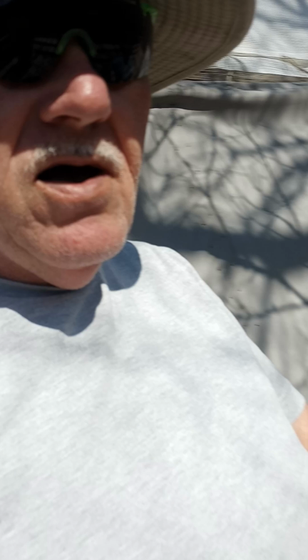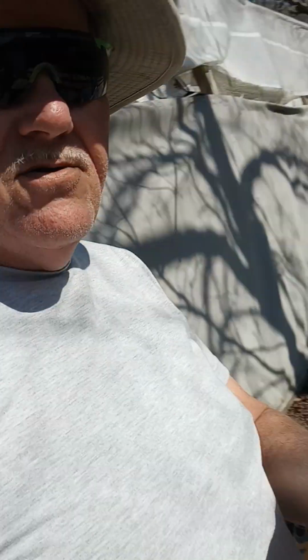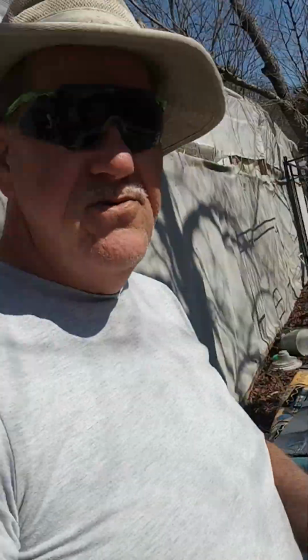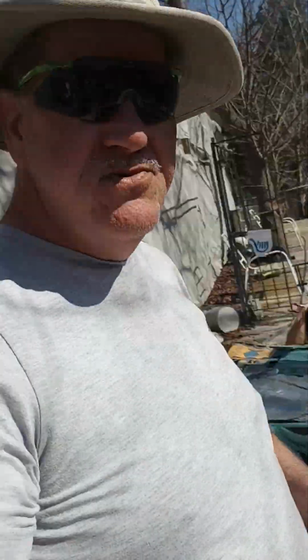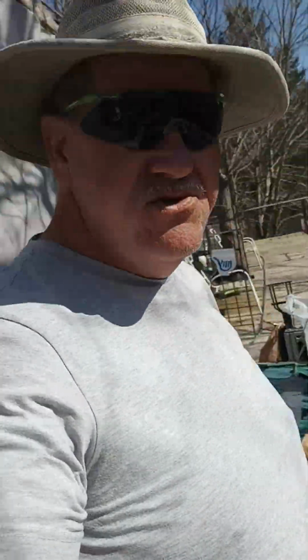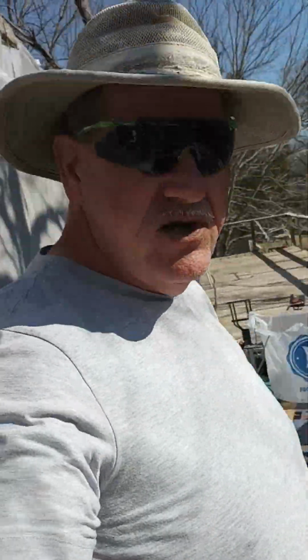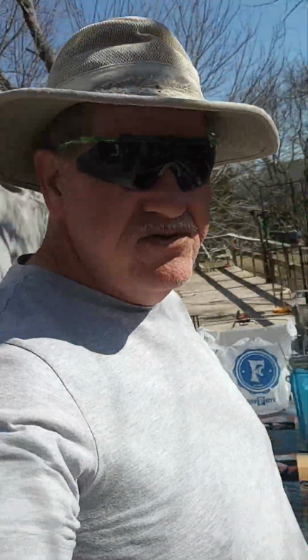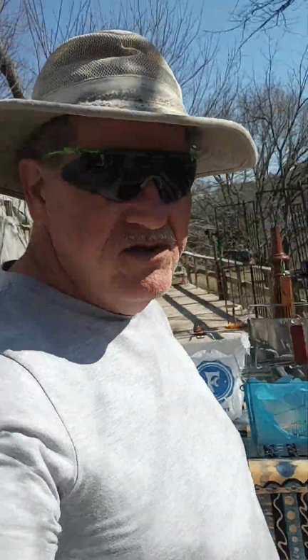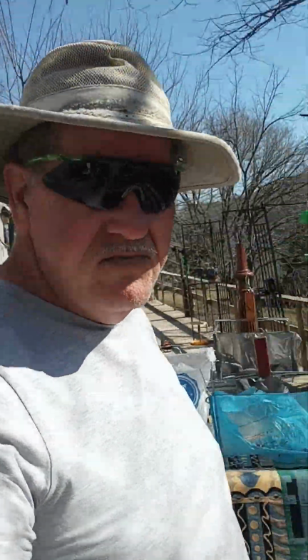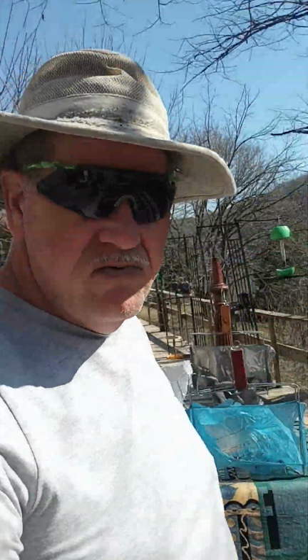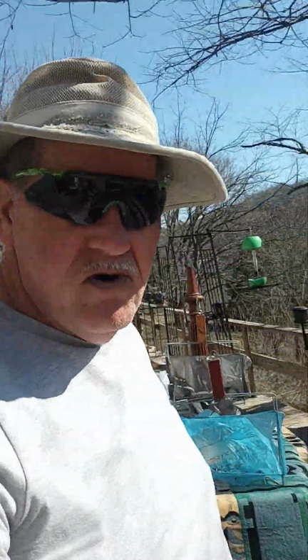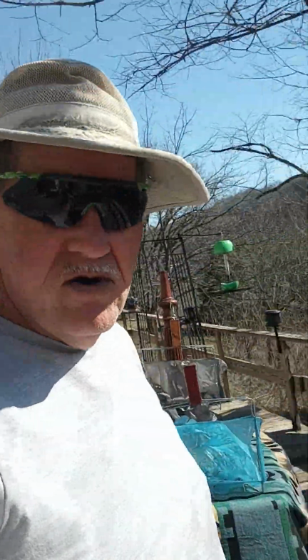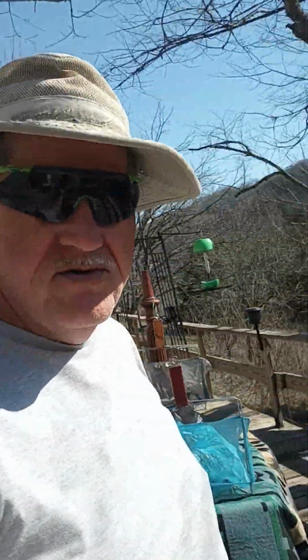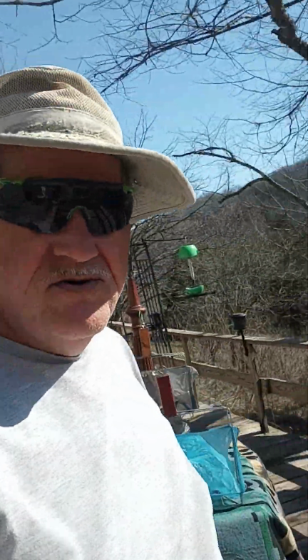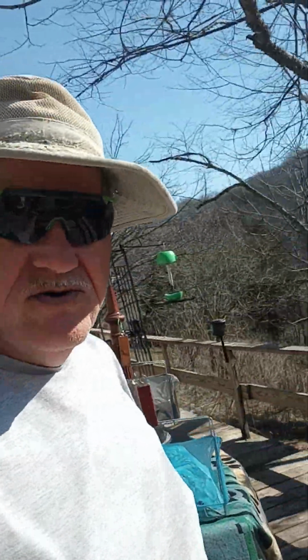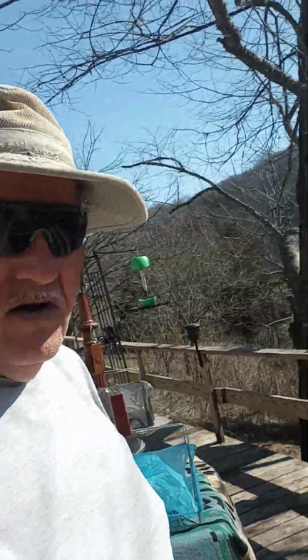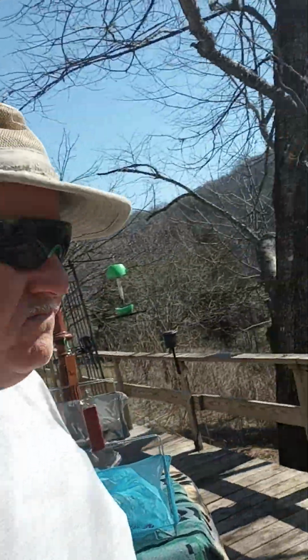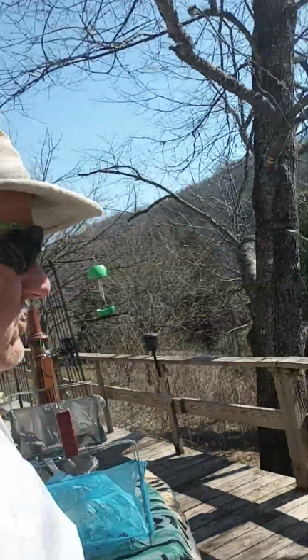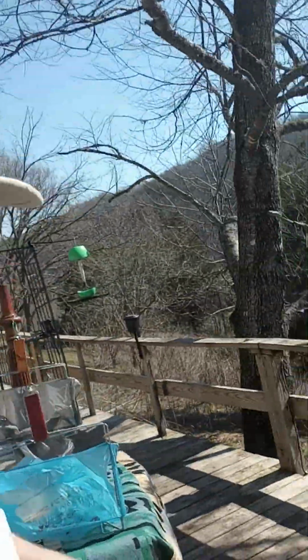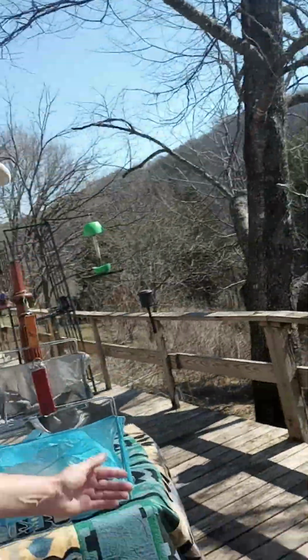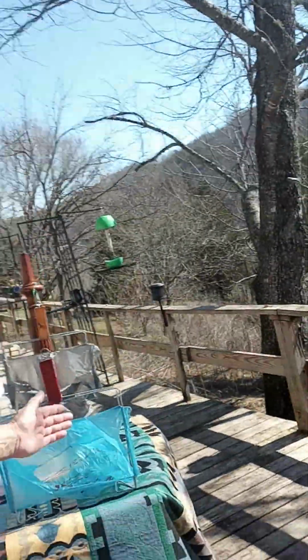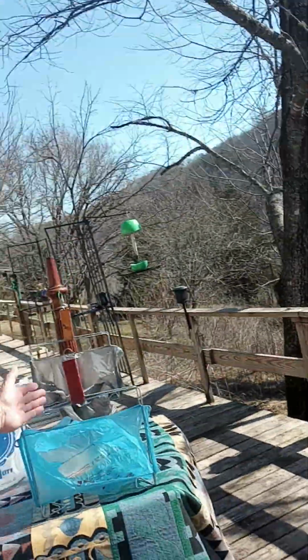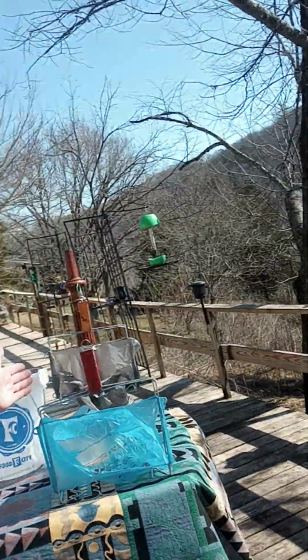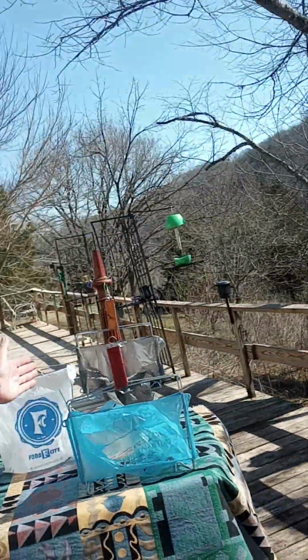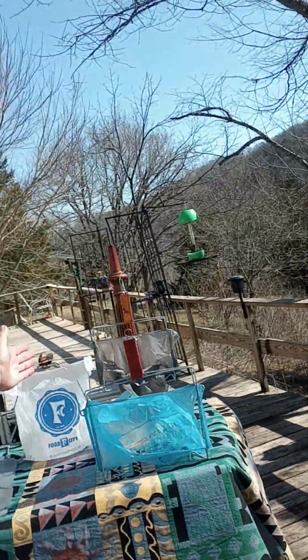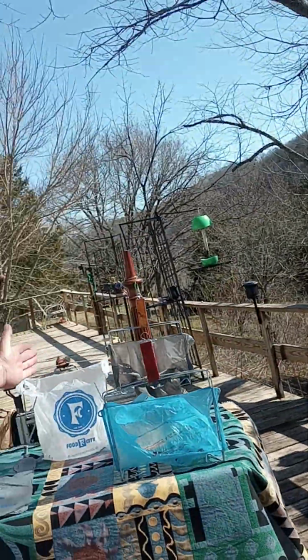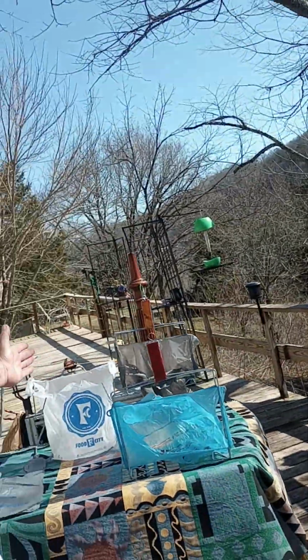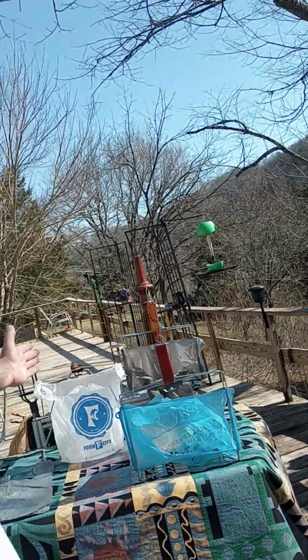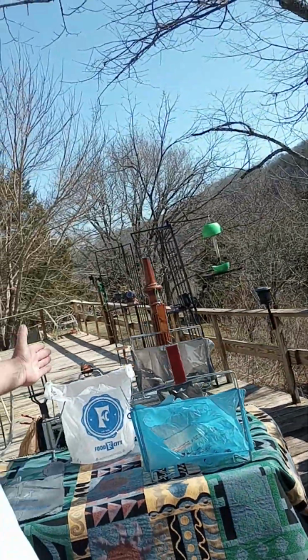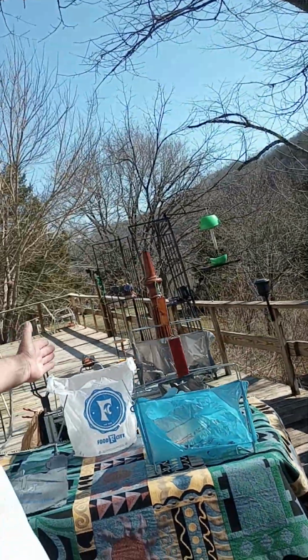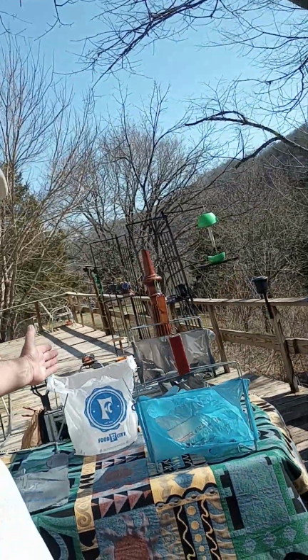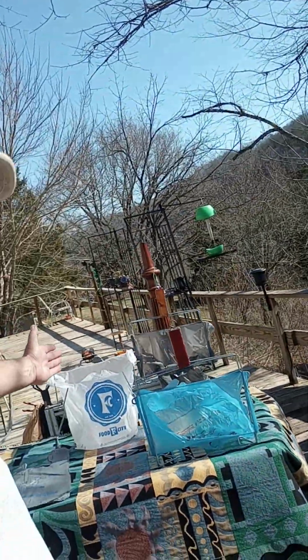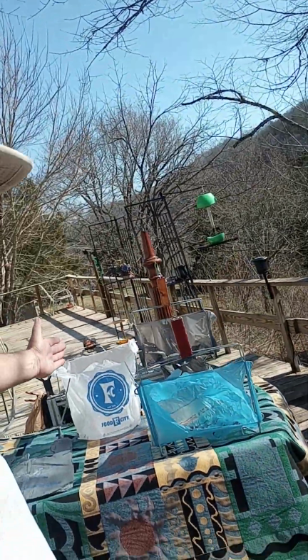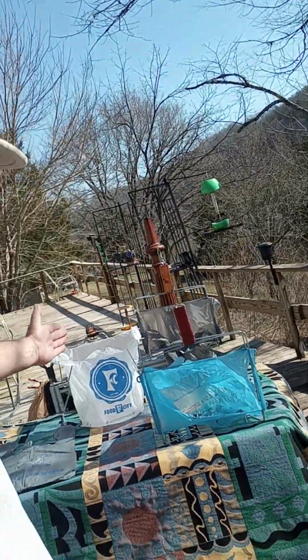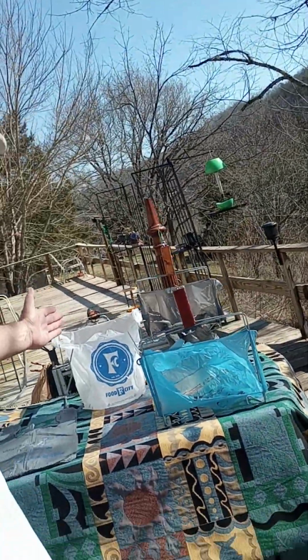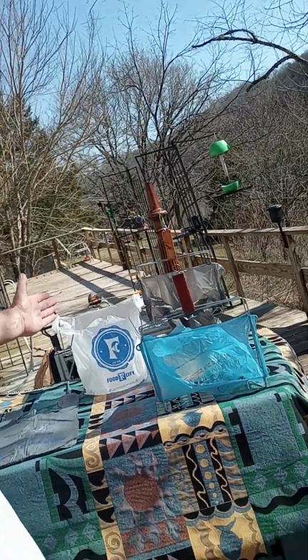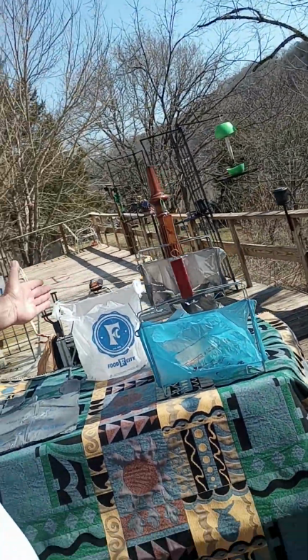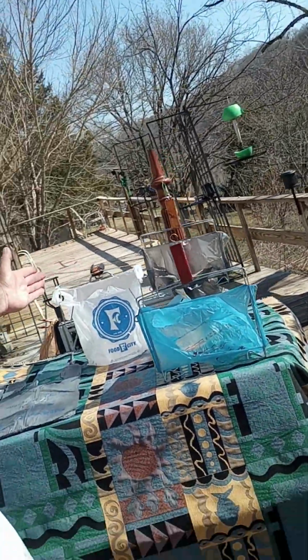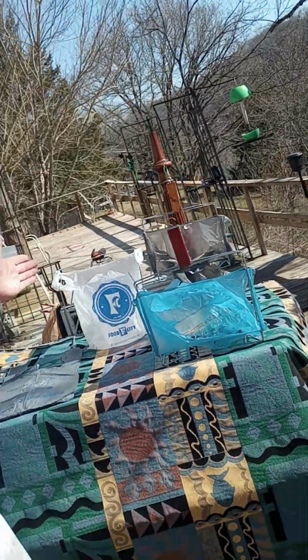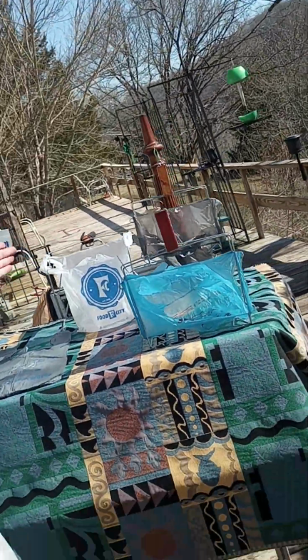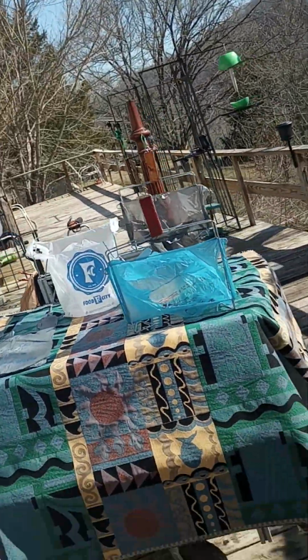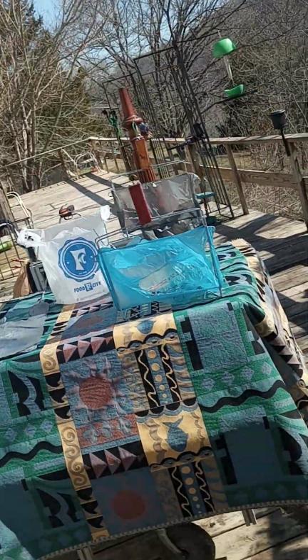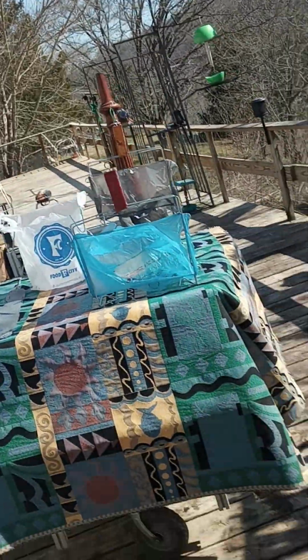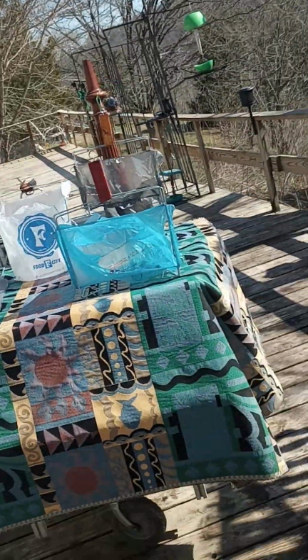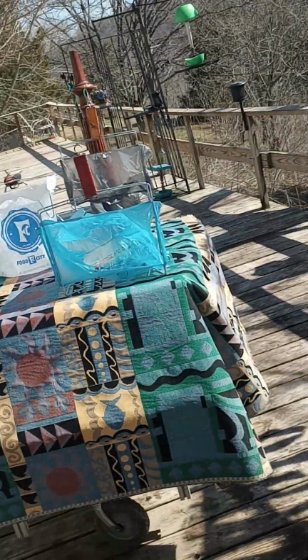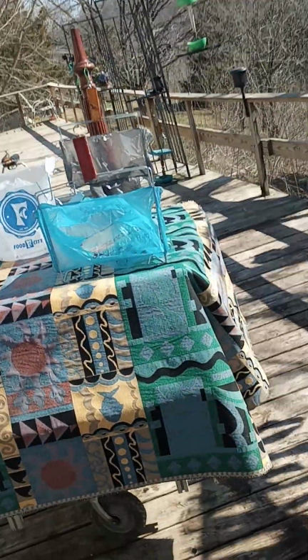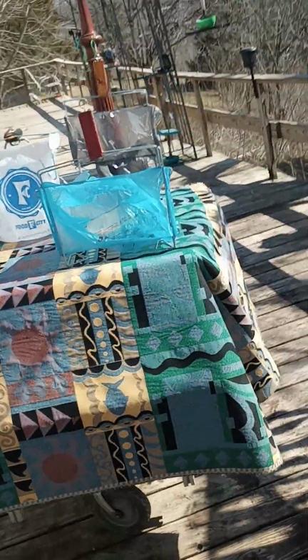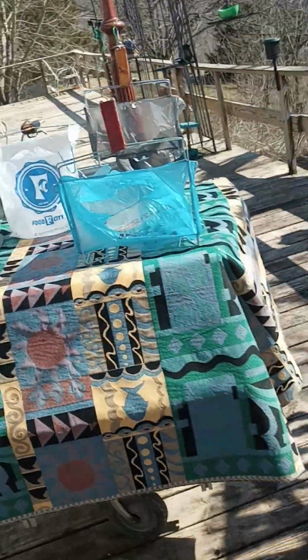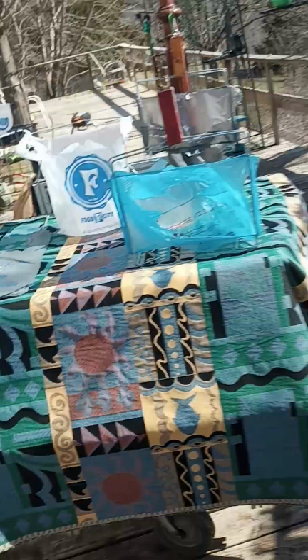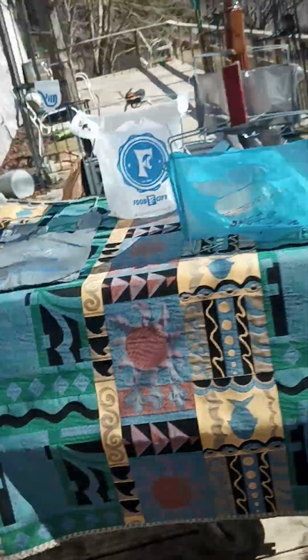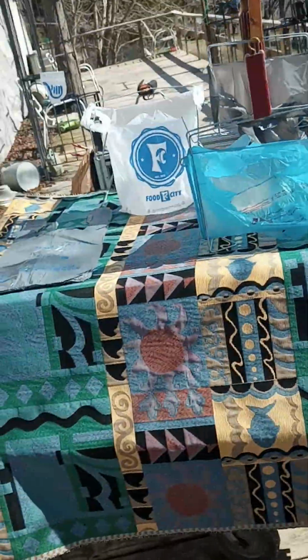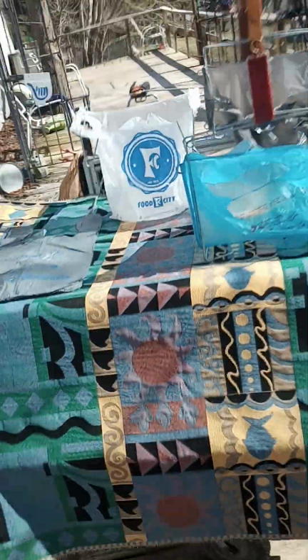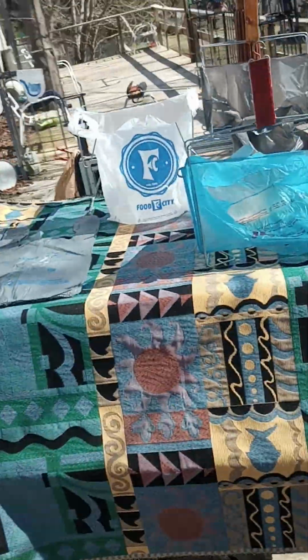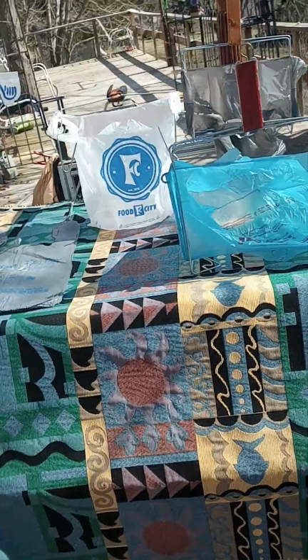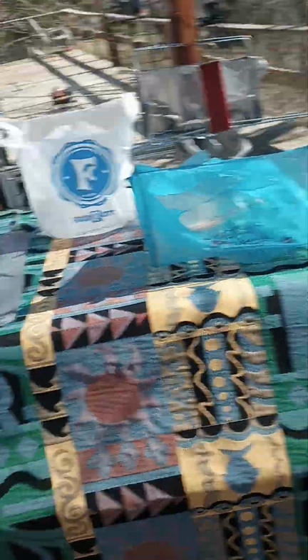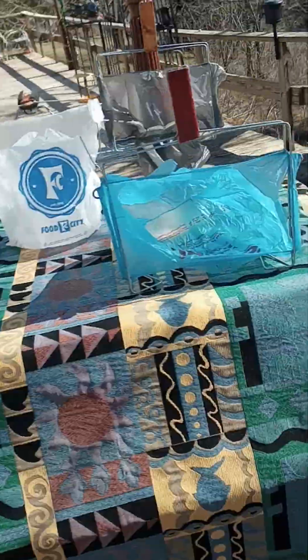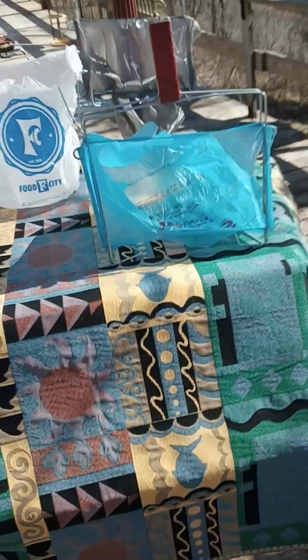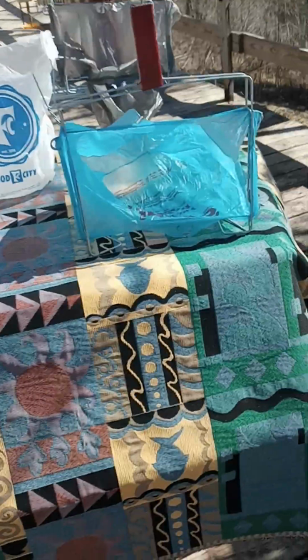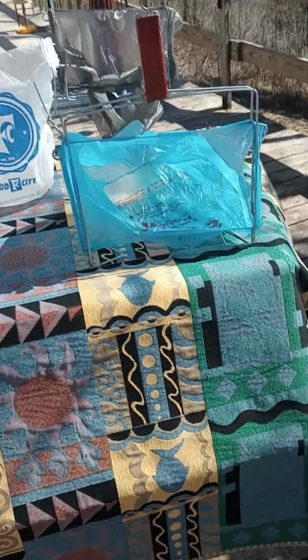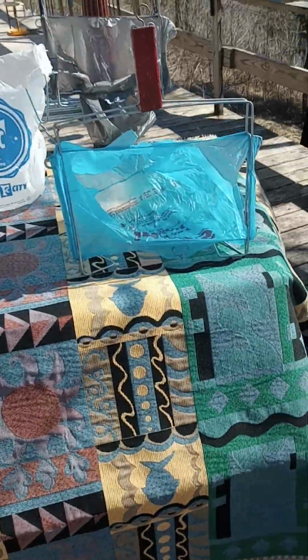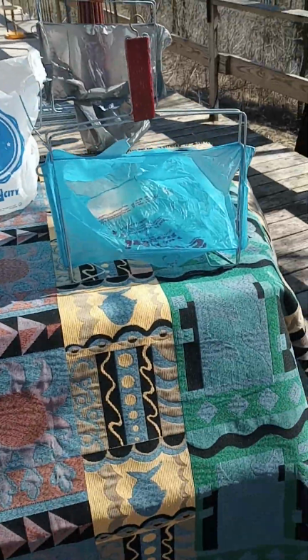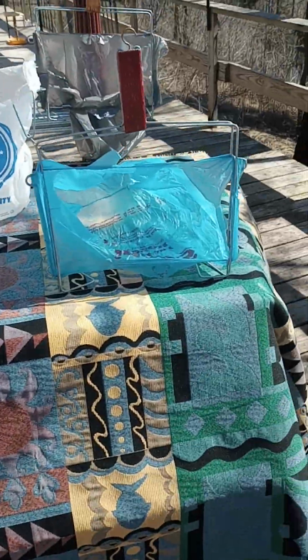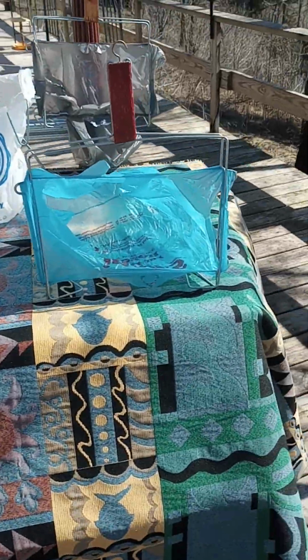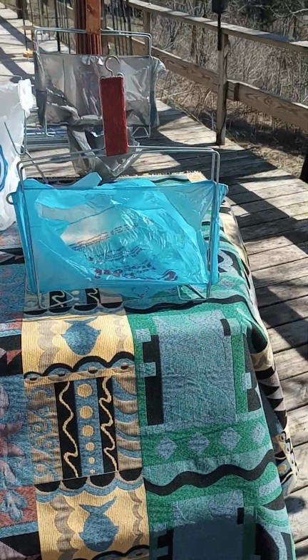Hi, this is Jason Falkner, and I'm presenting to you Shop Weasel Shopping Bag Holders. It's my new innovative product.